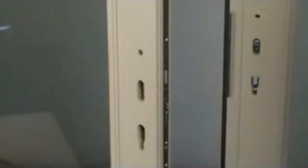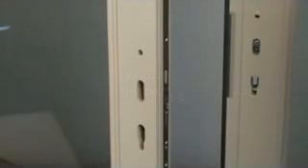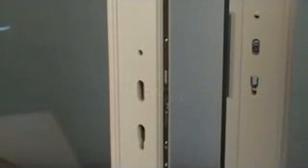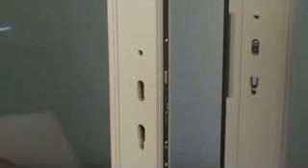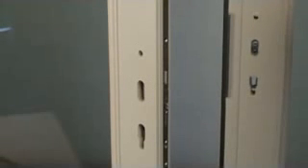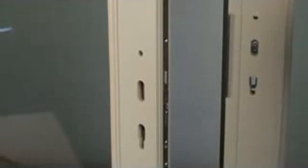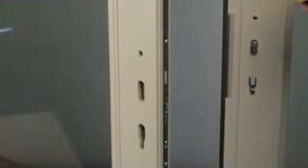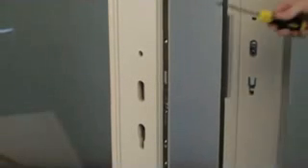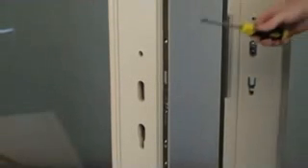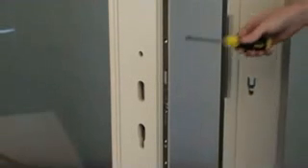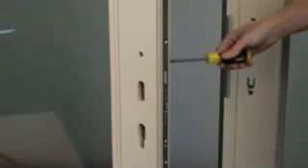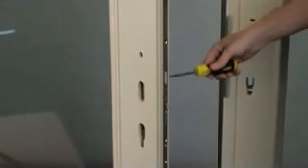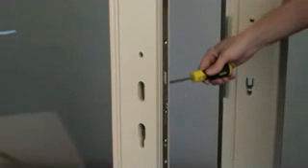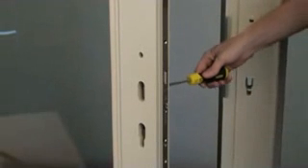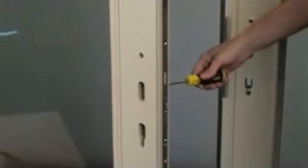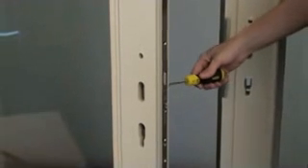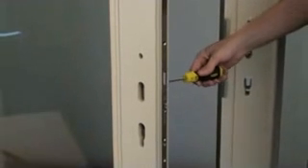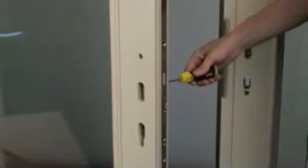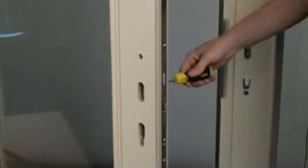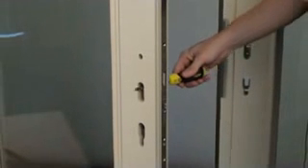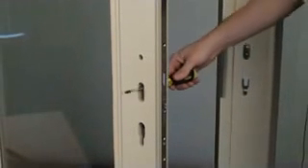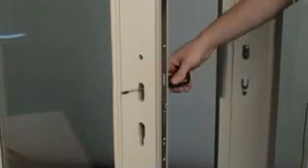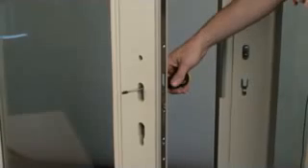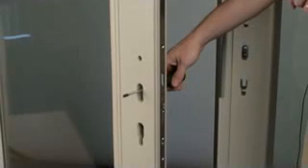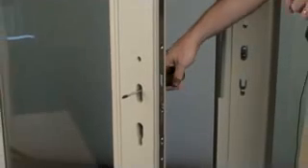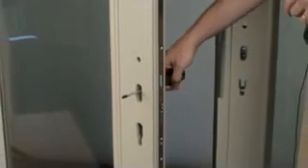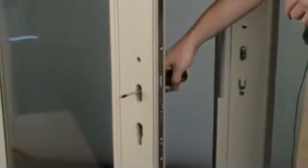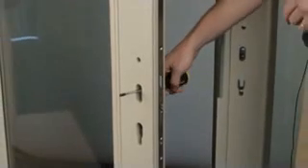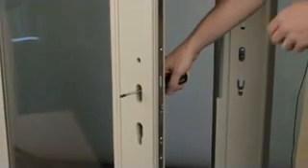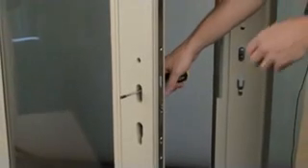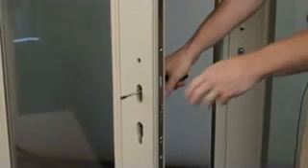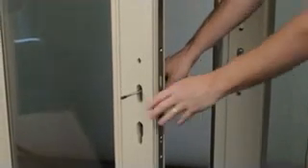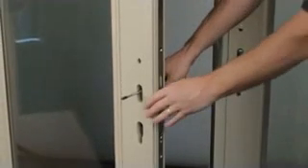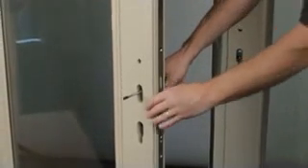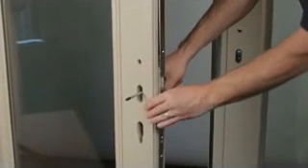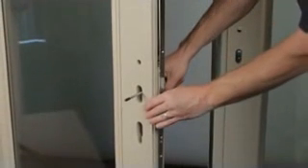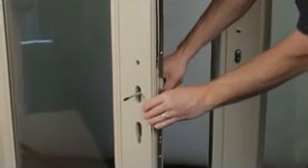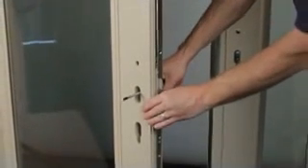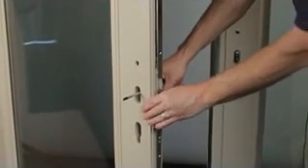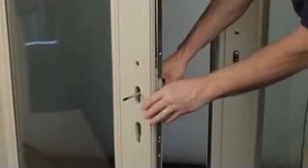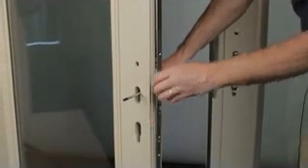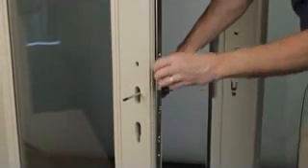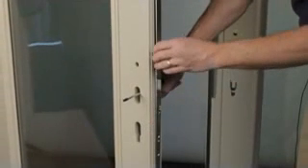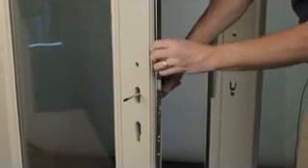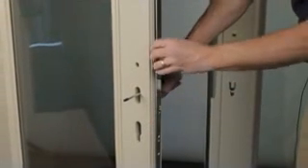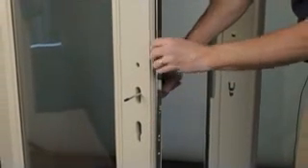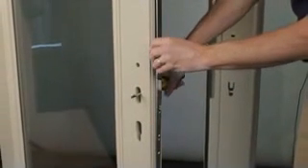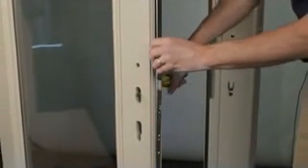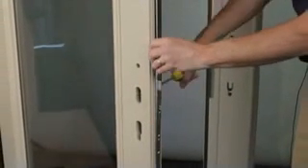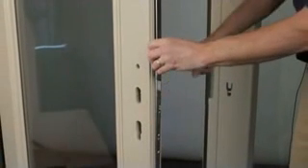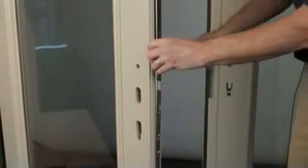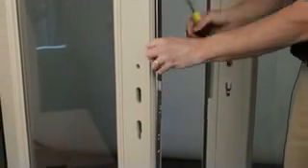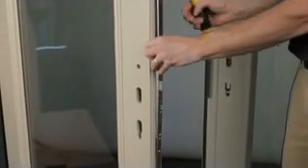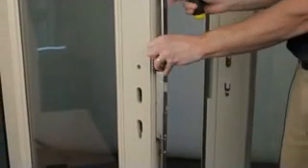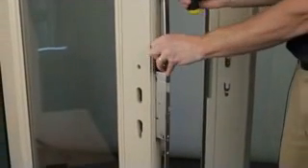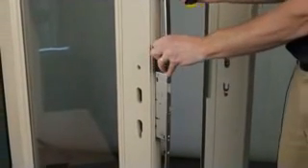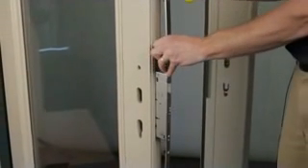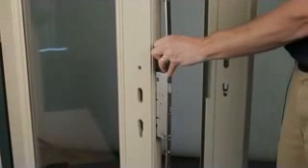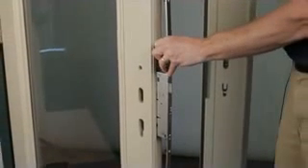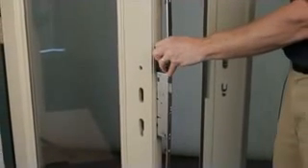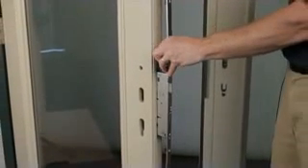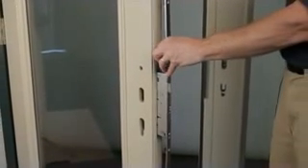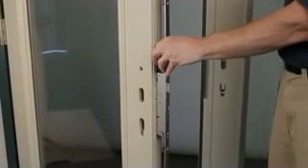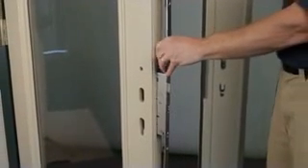To remove the drive rail, insert a screwdriver in the handle hole, pull to get it started, and work your way from there.